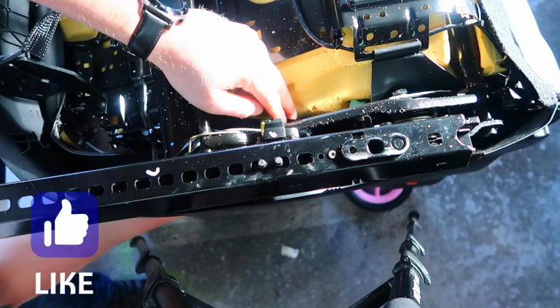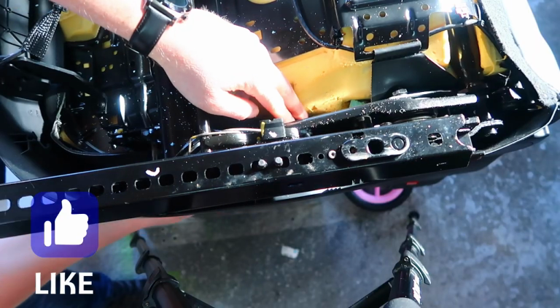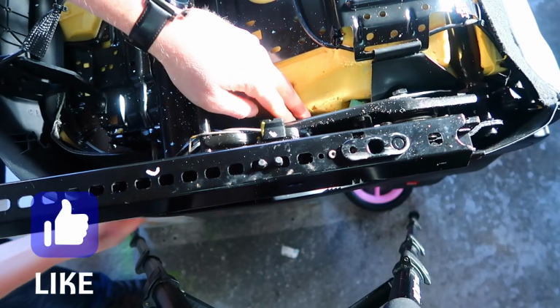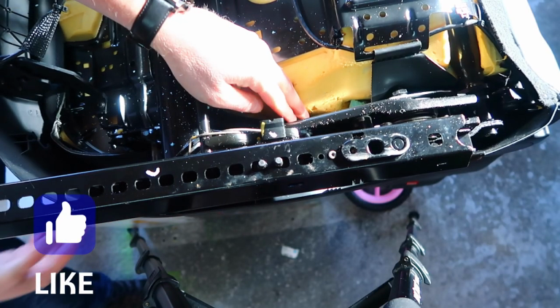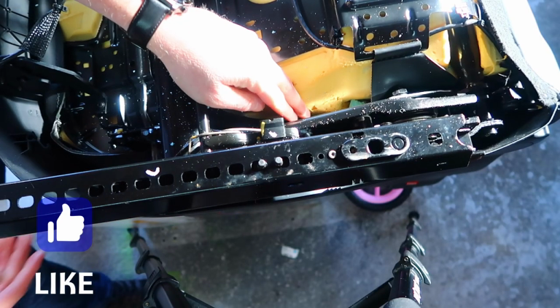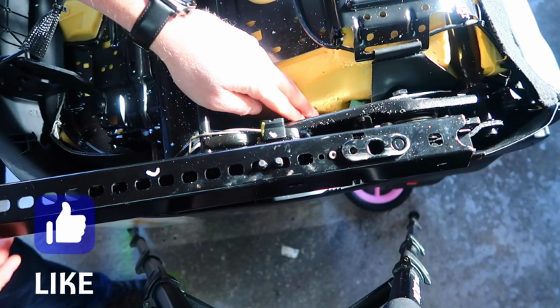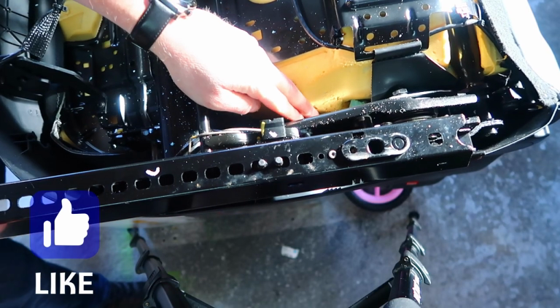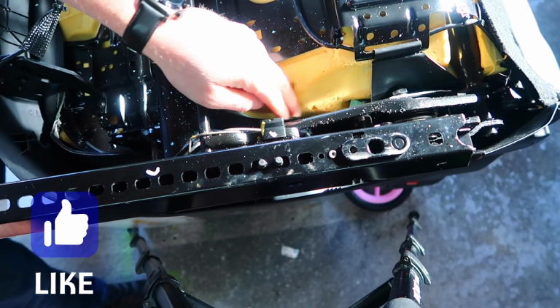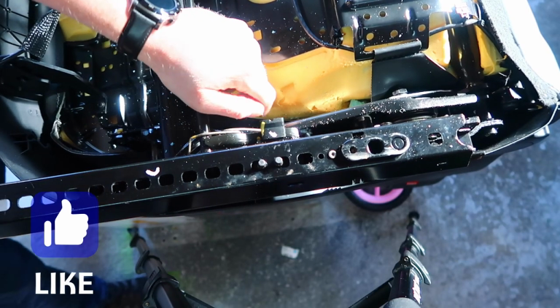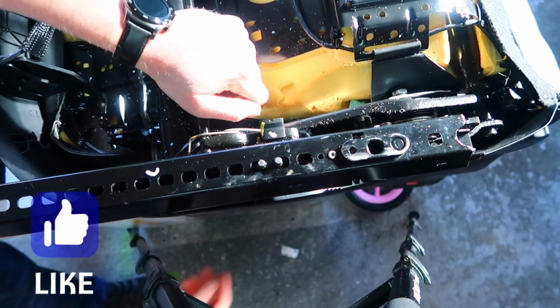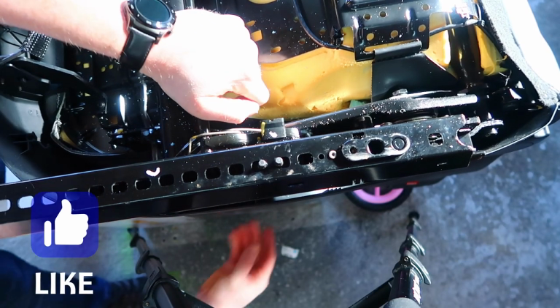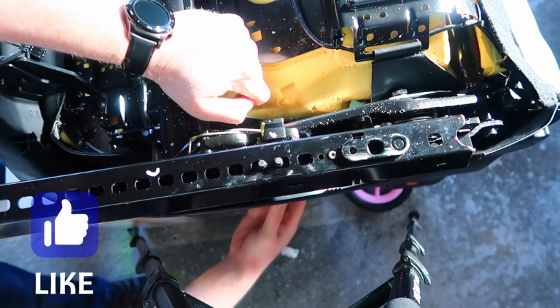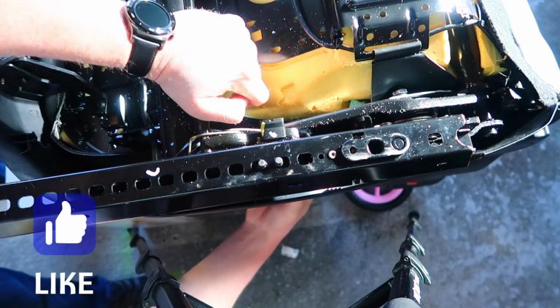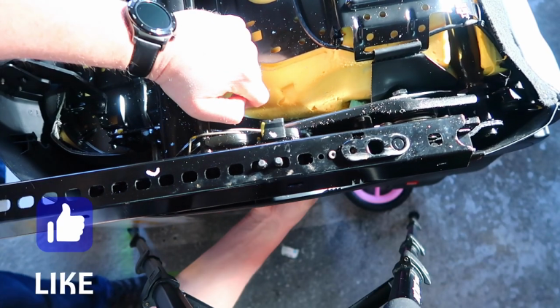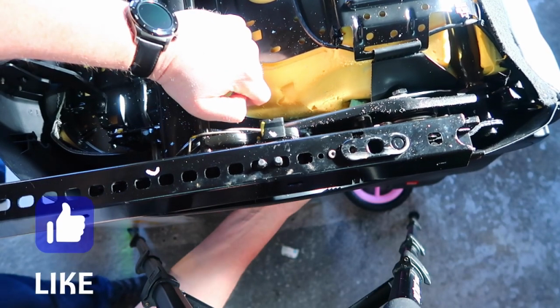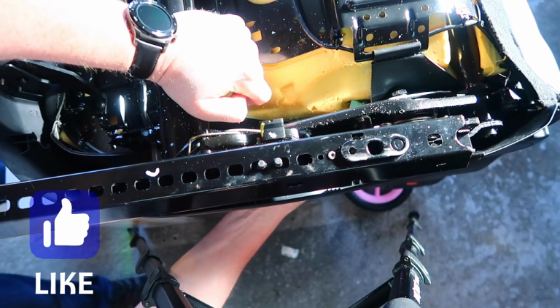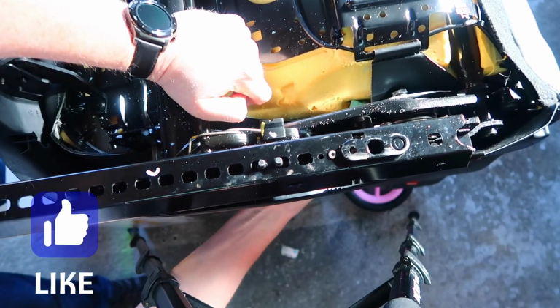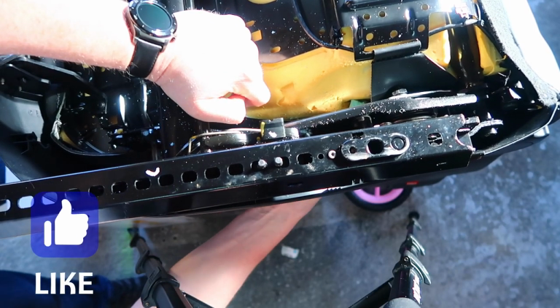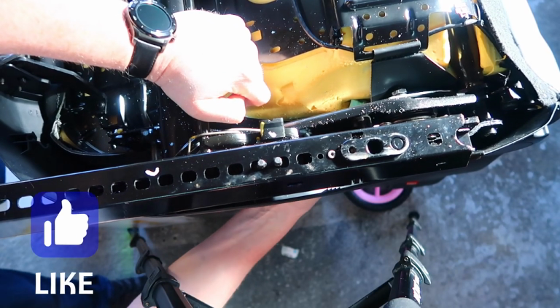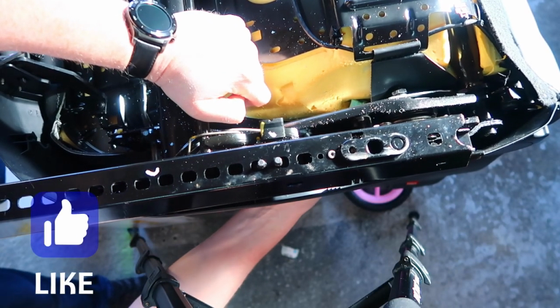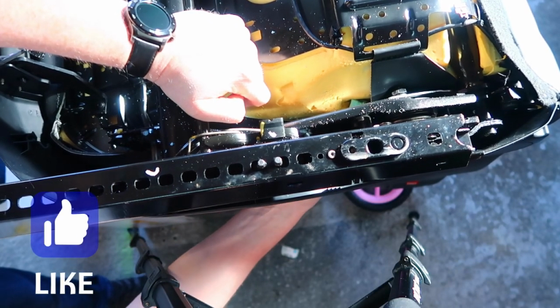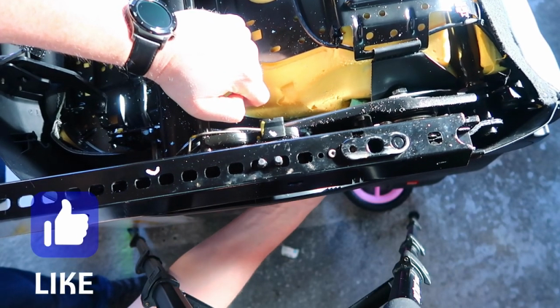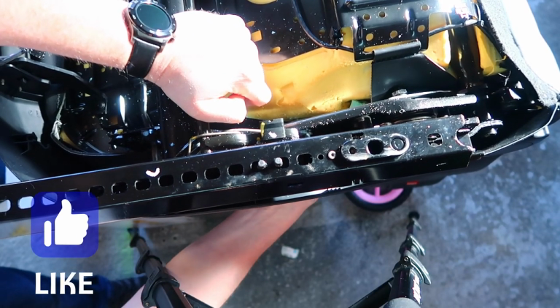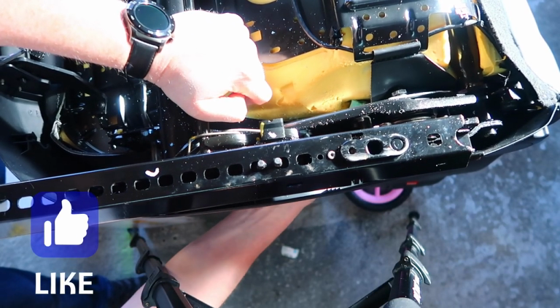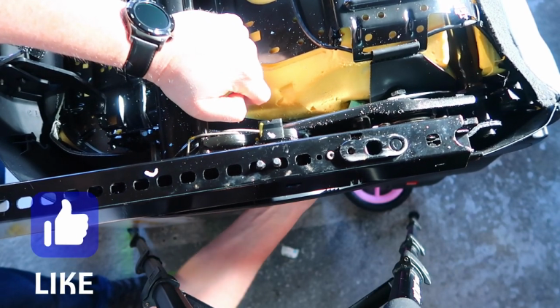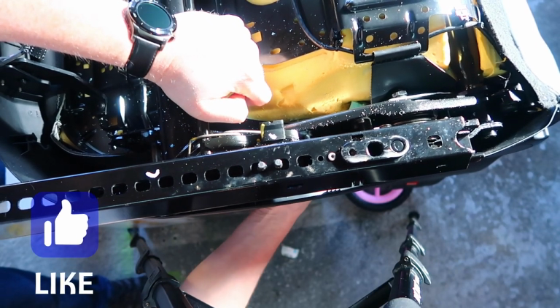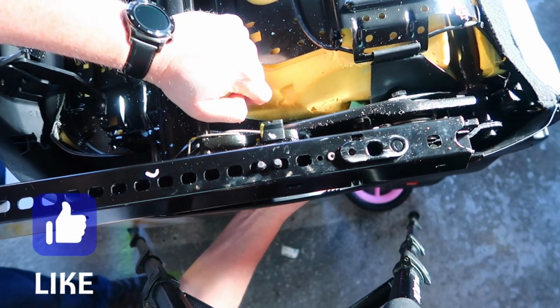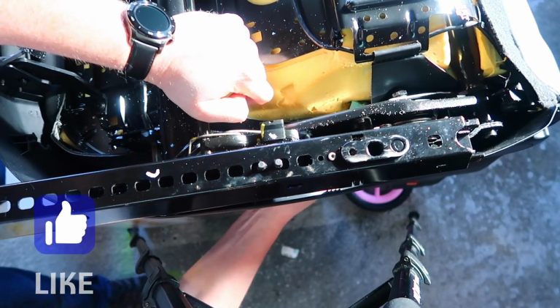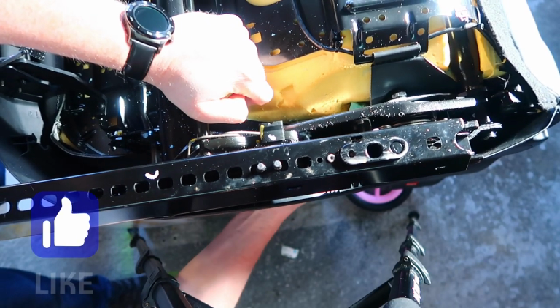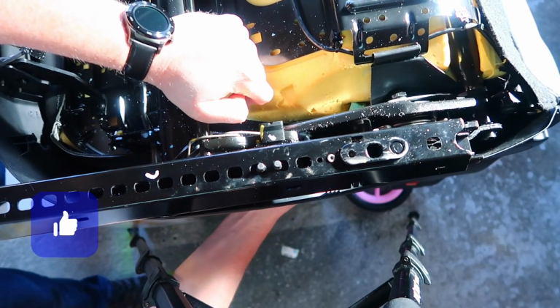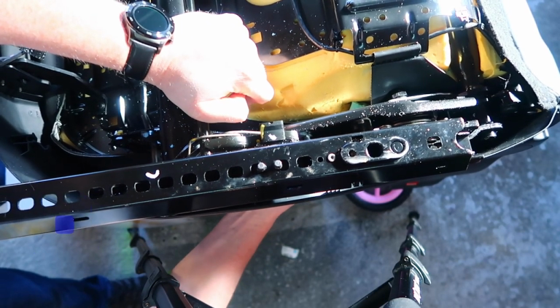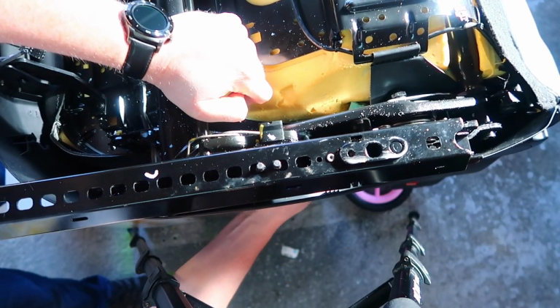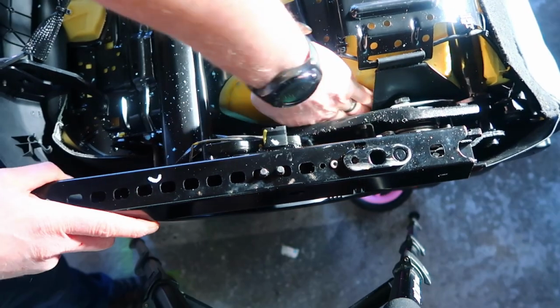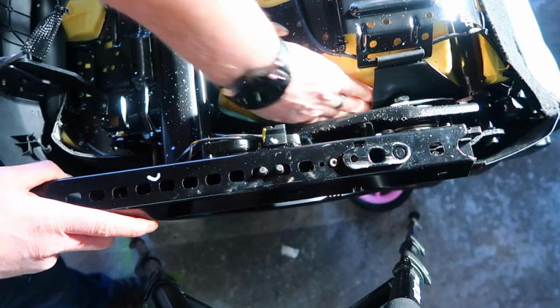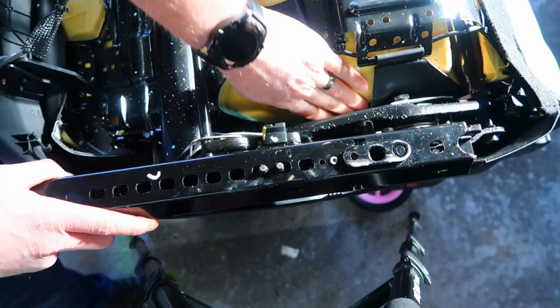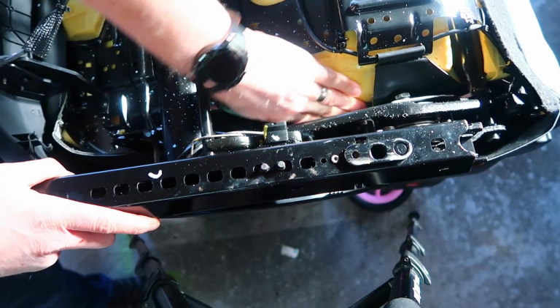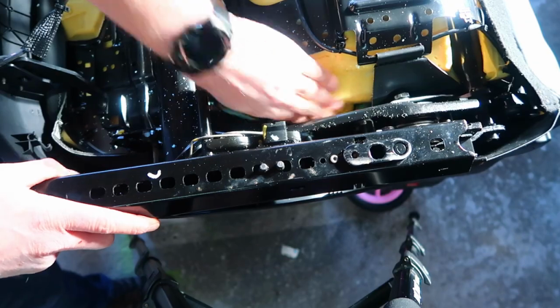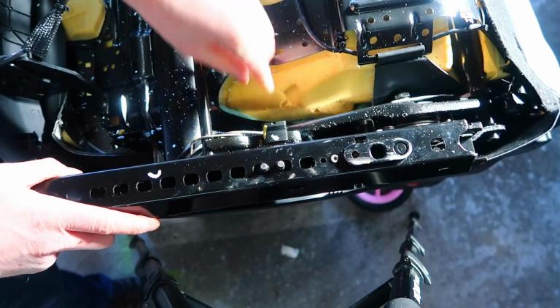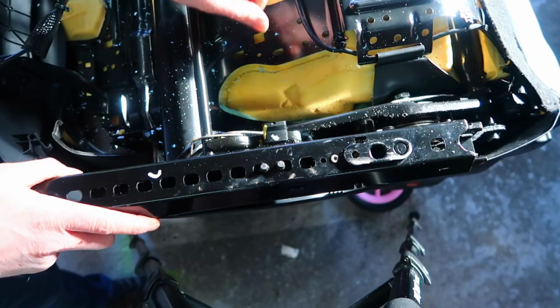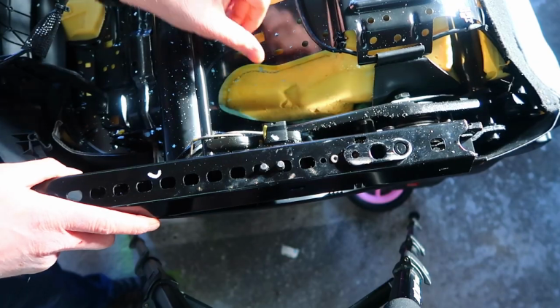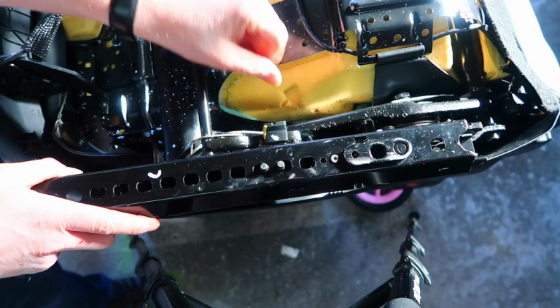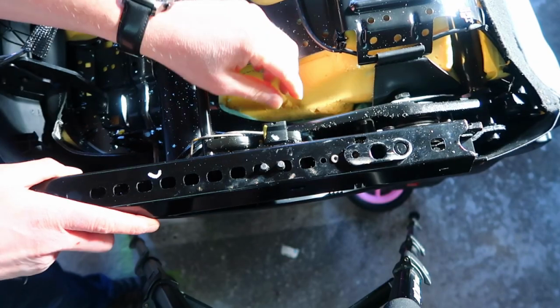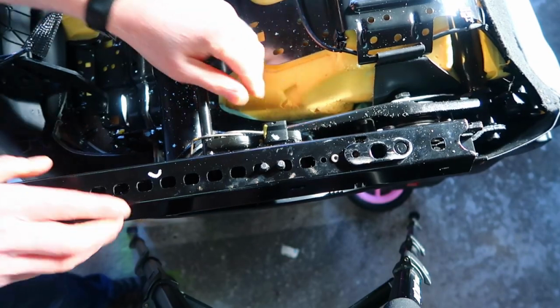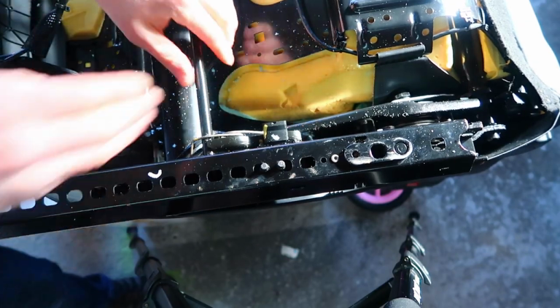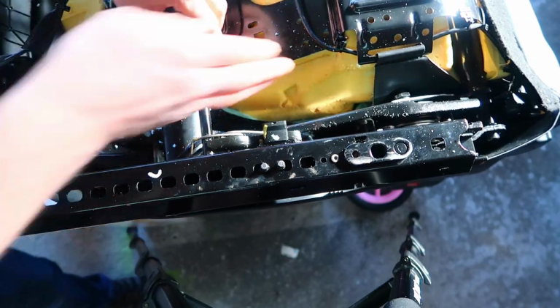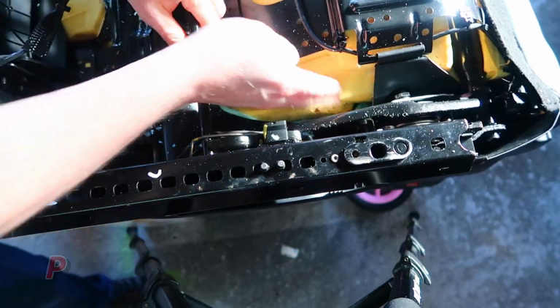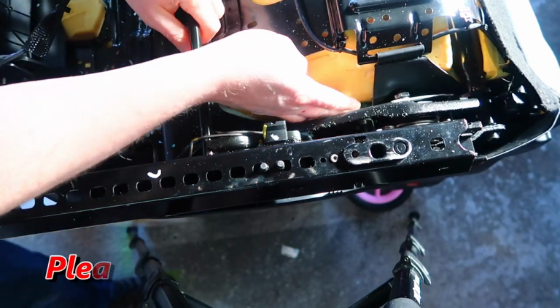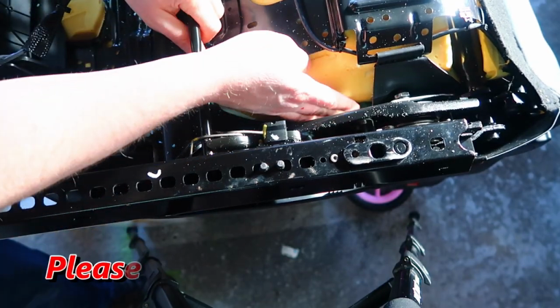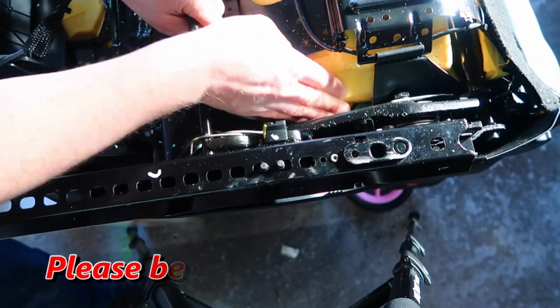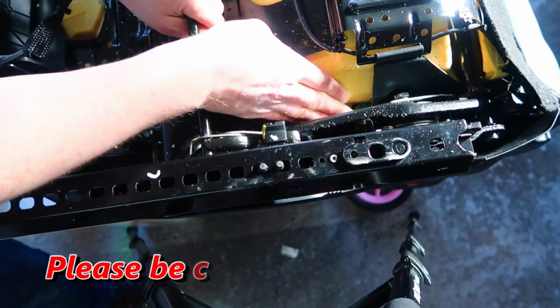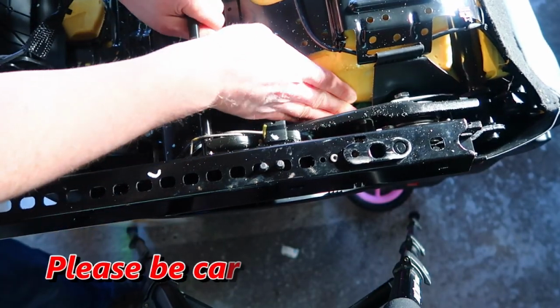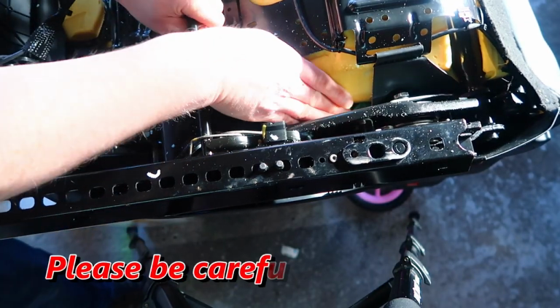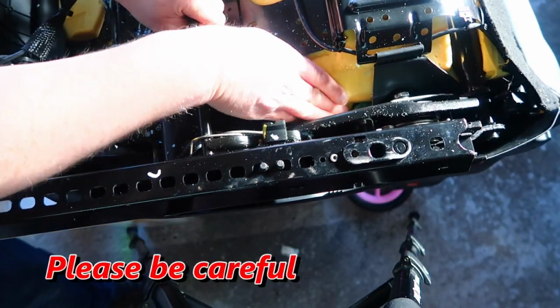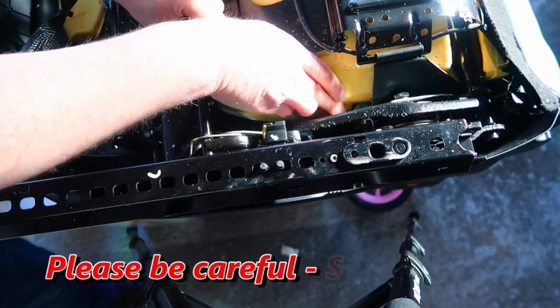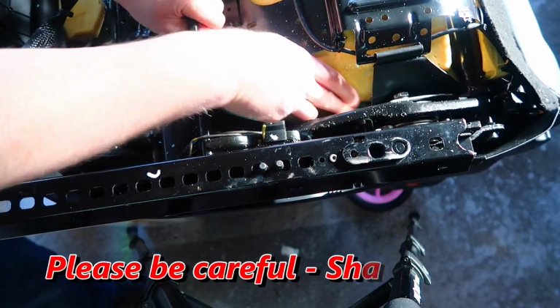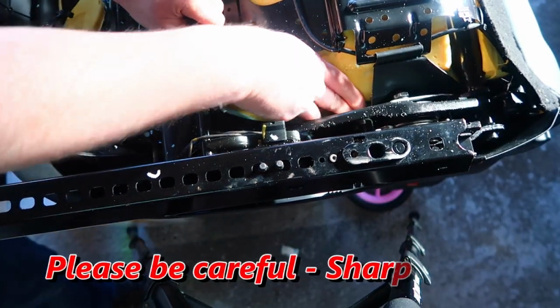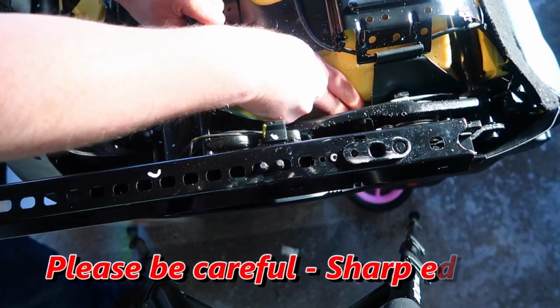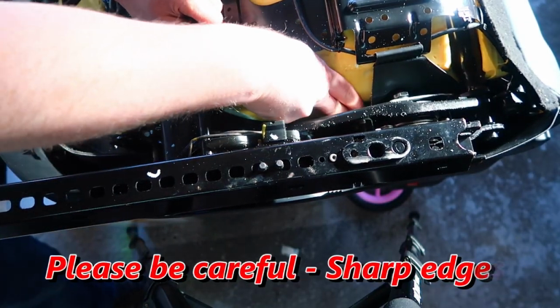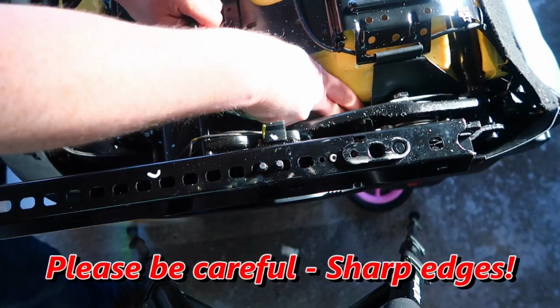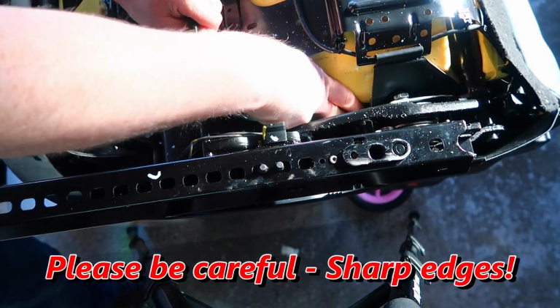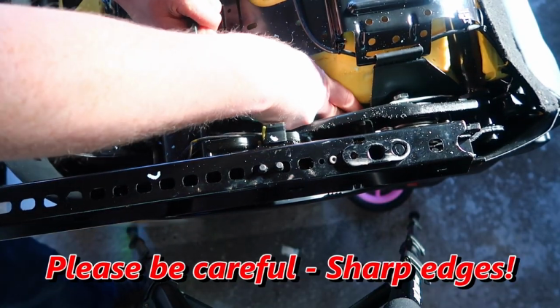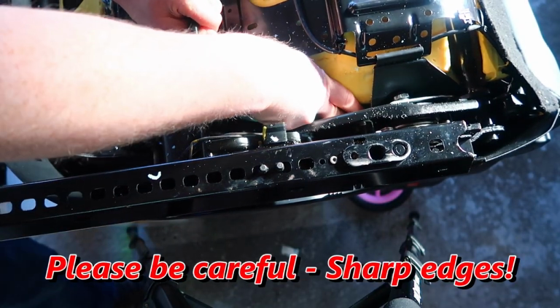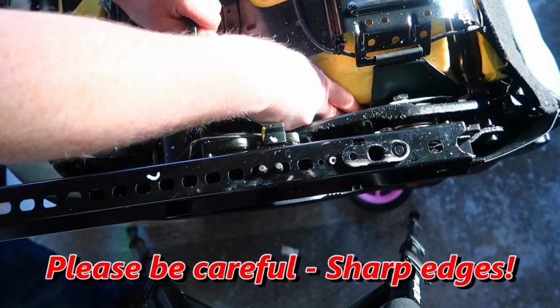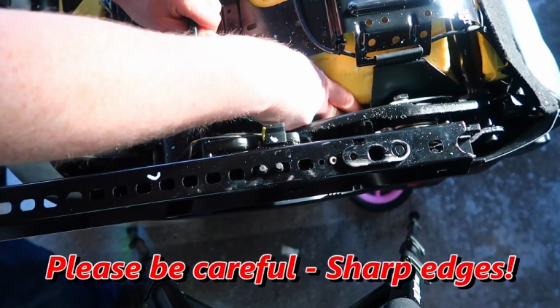Just trying to keep checking the bottom to make sure the bolster is shaping correctly, and being really careful — these edges are really sharp on the metal frame.